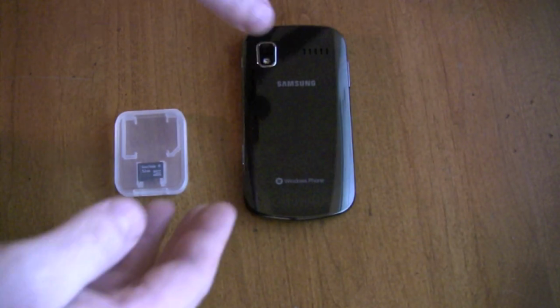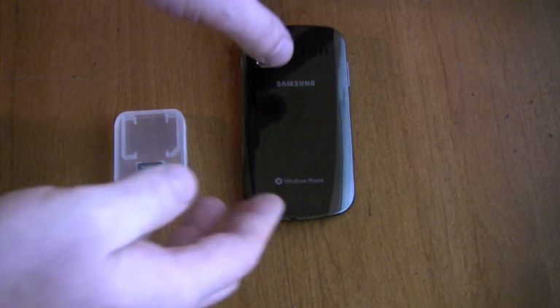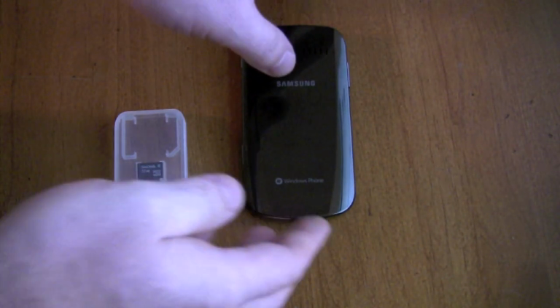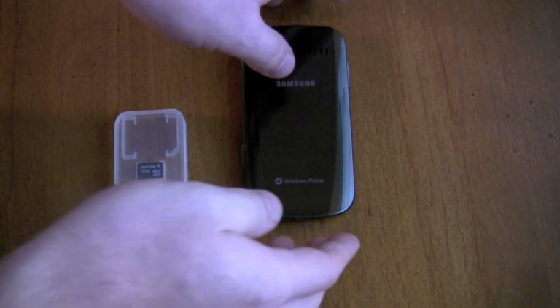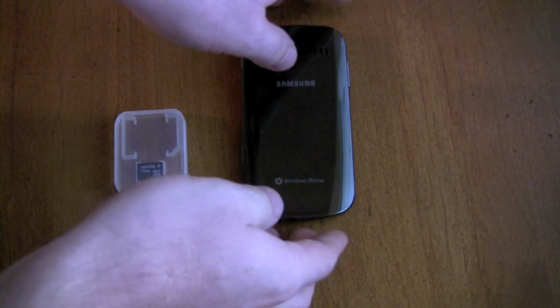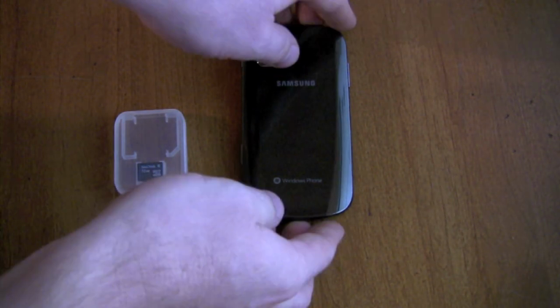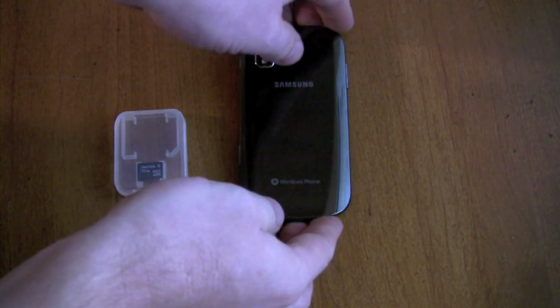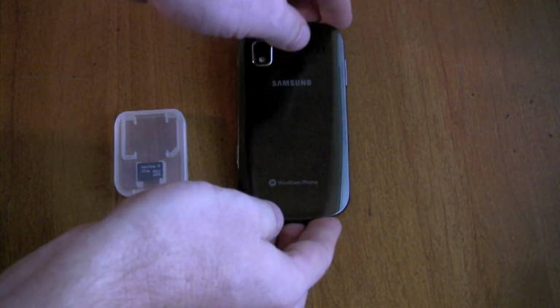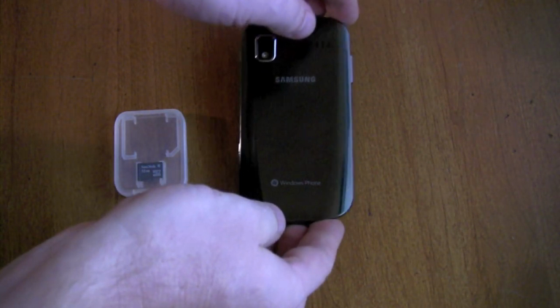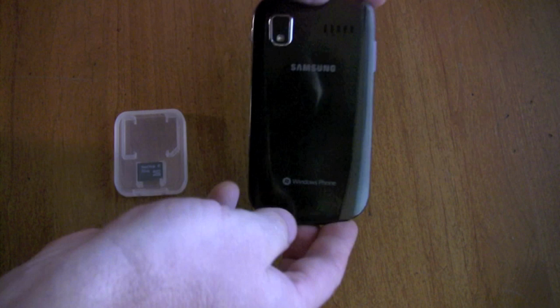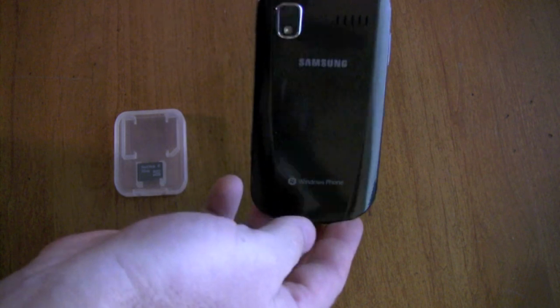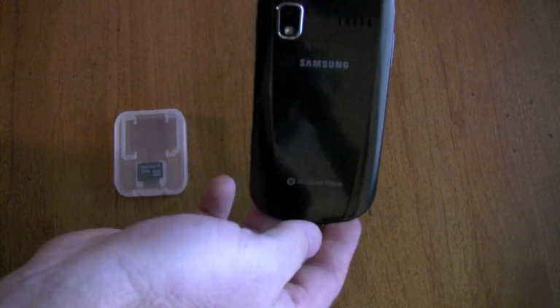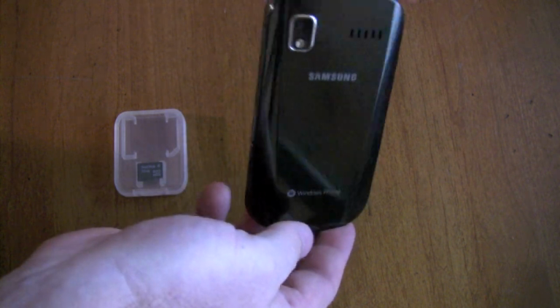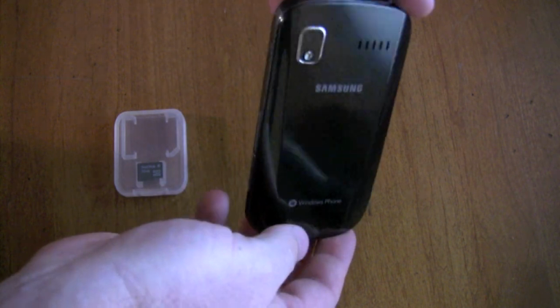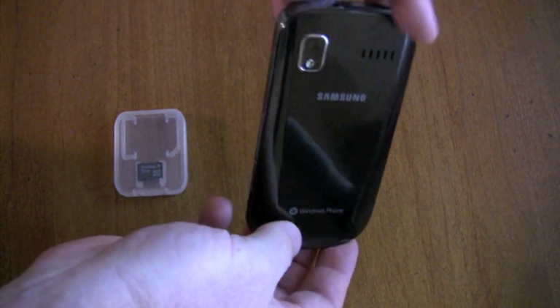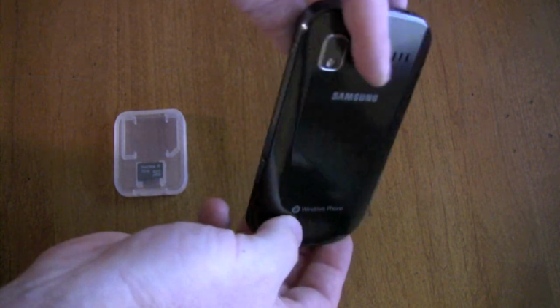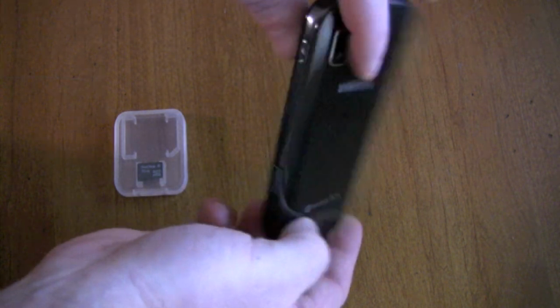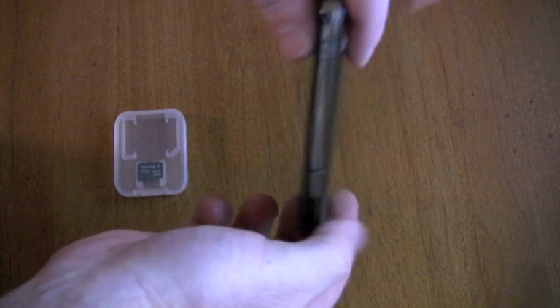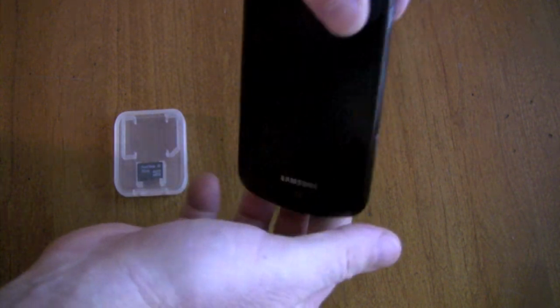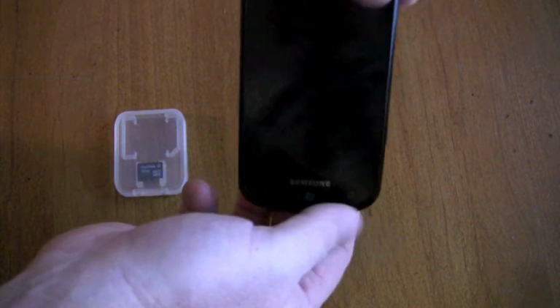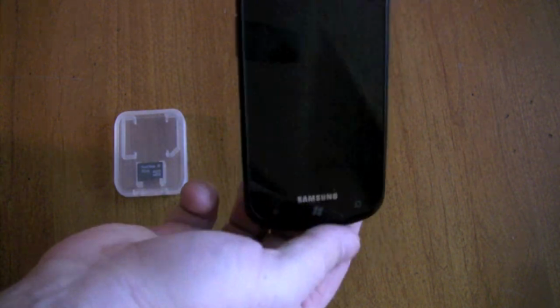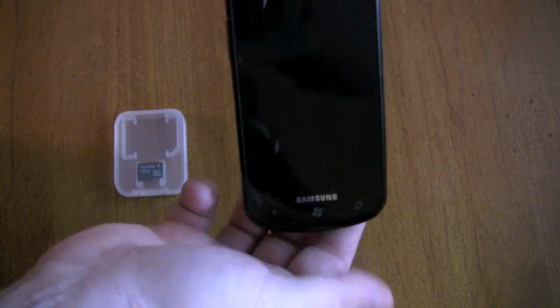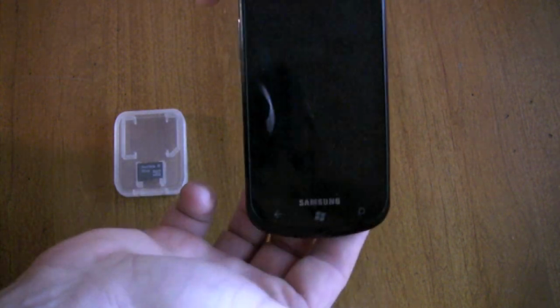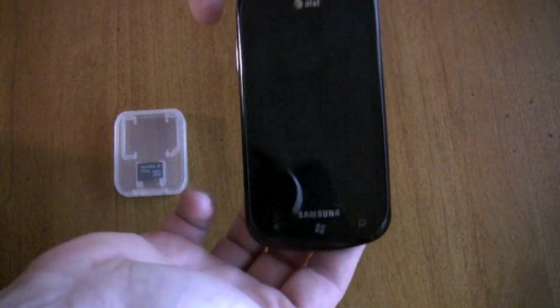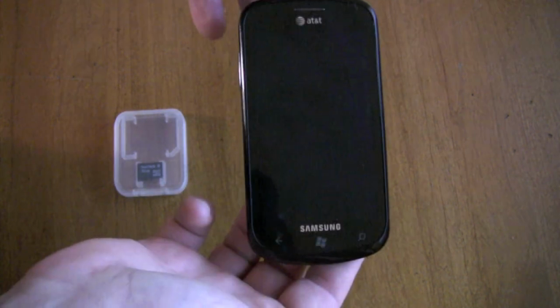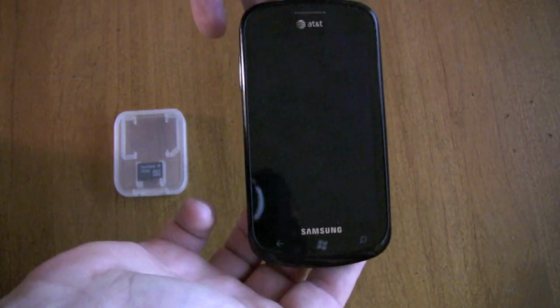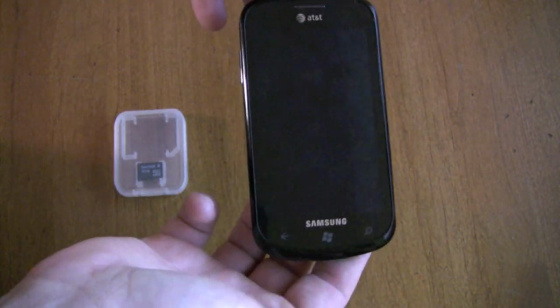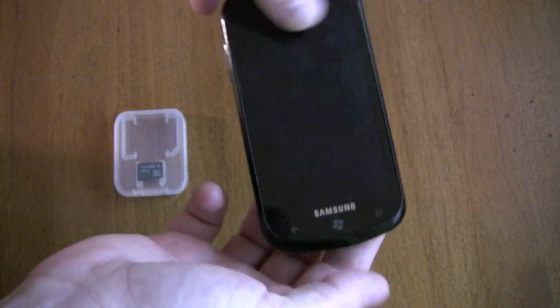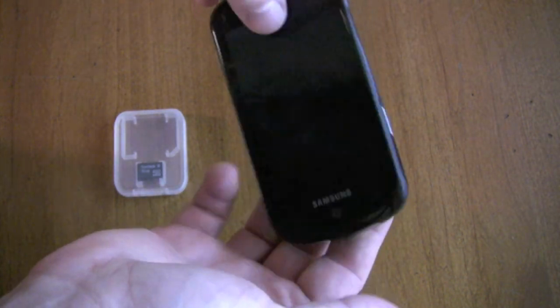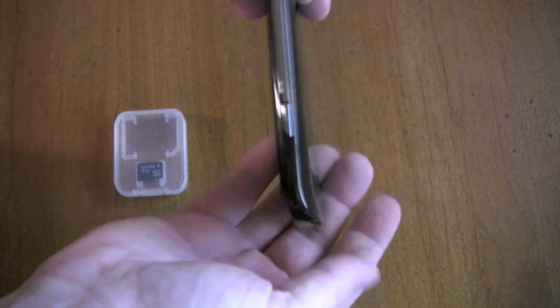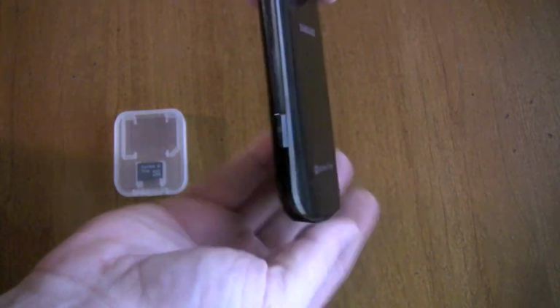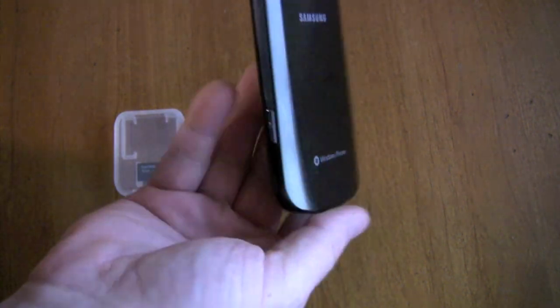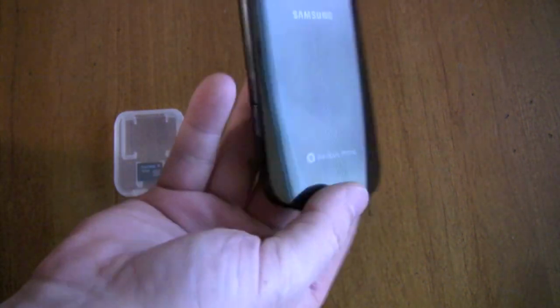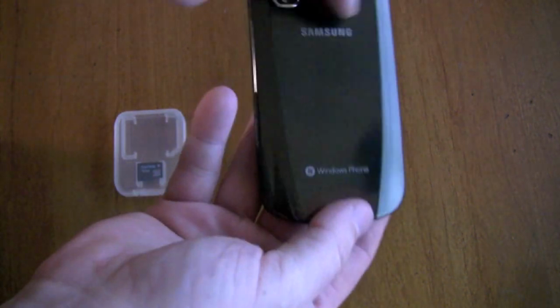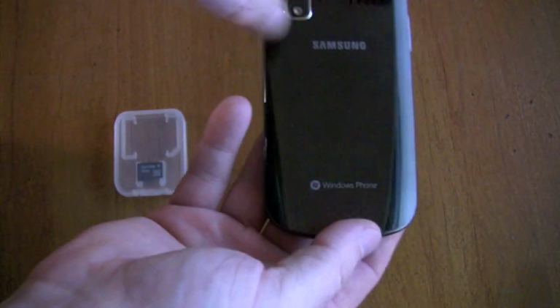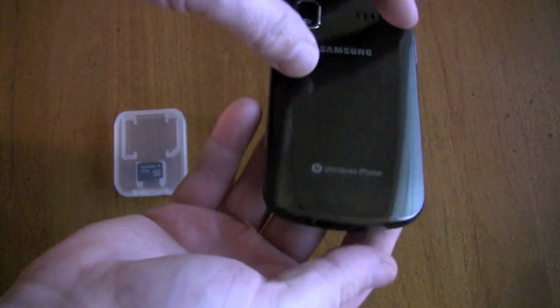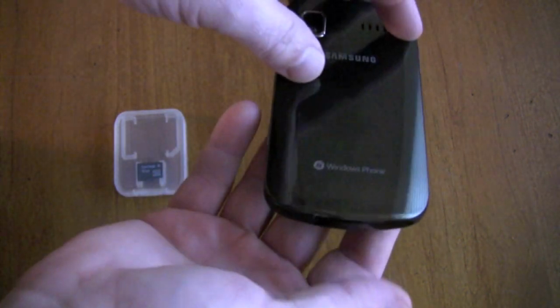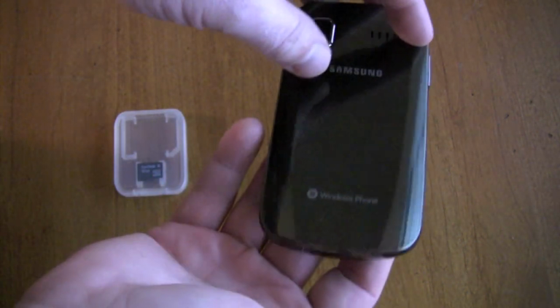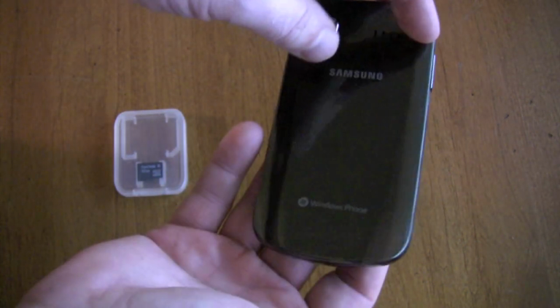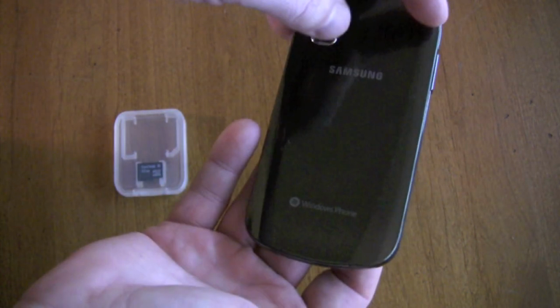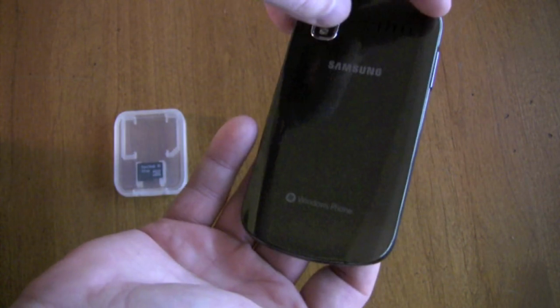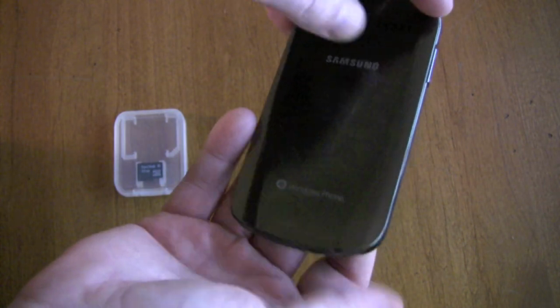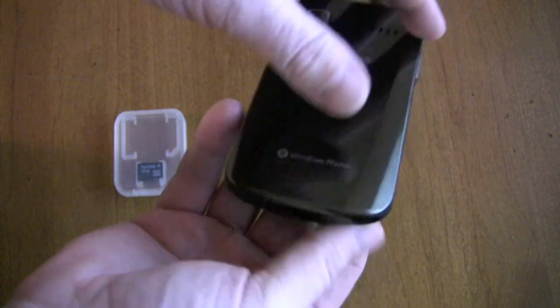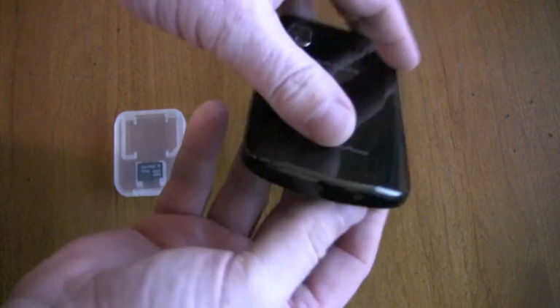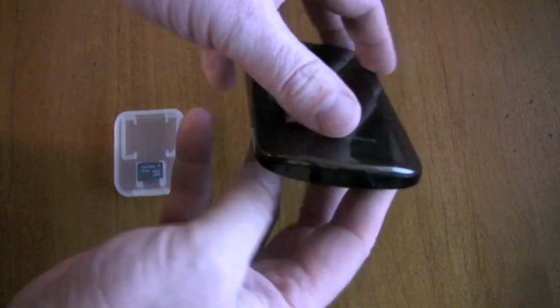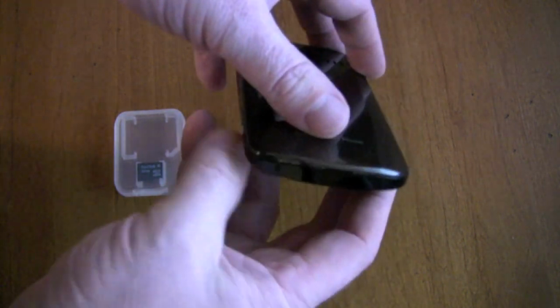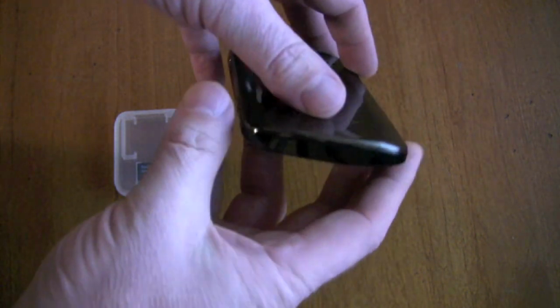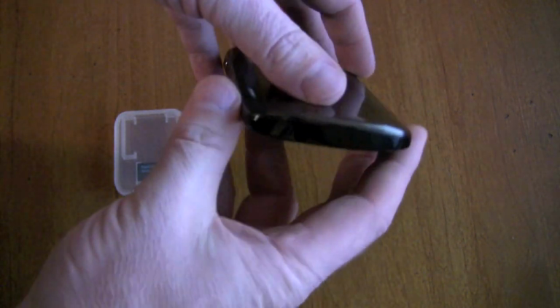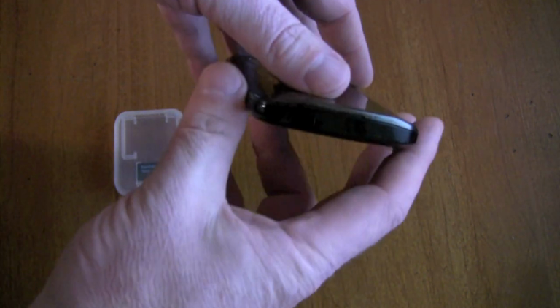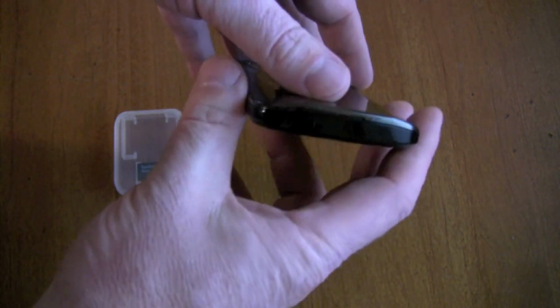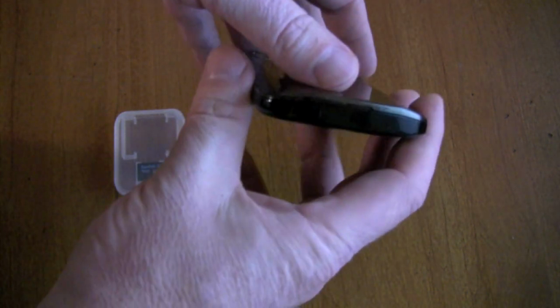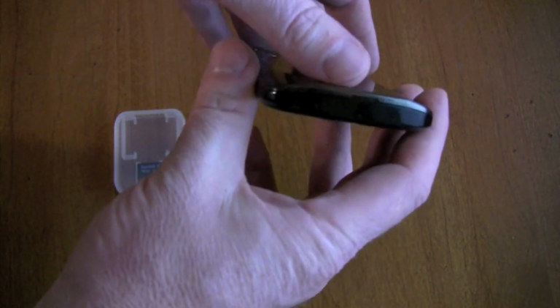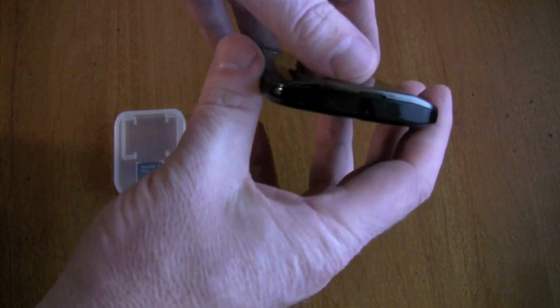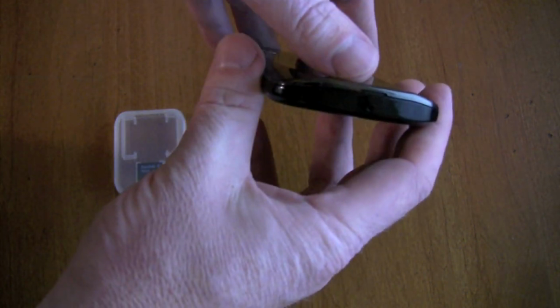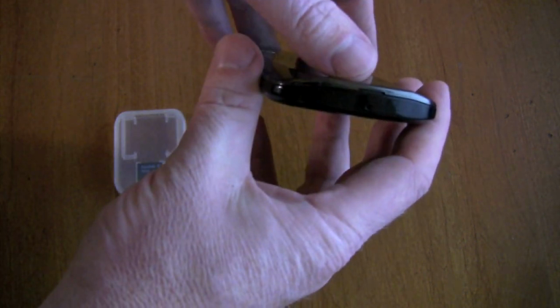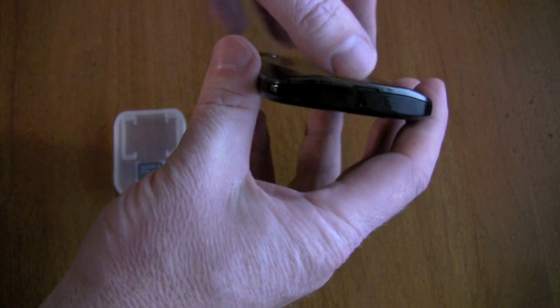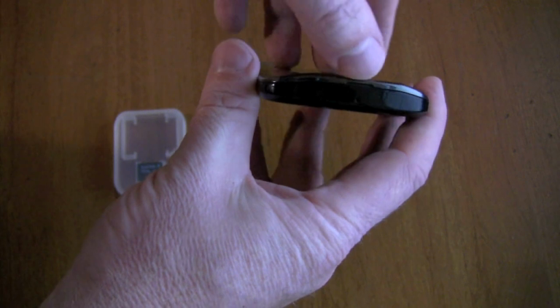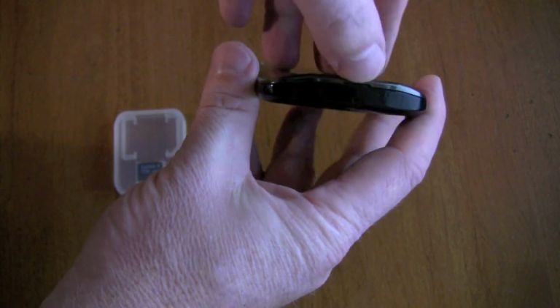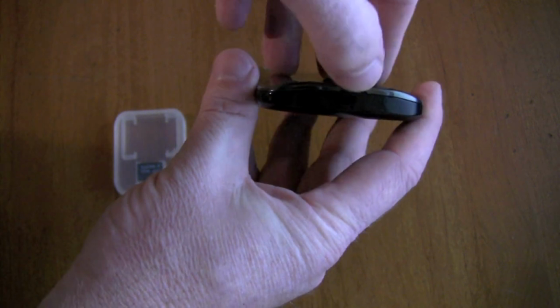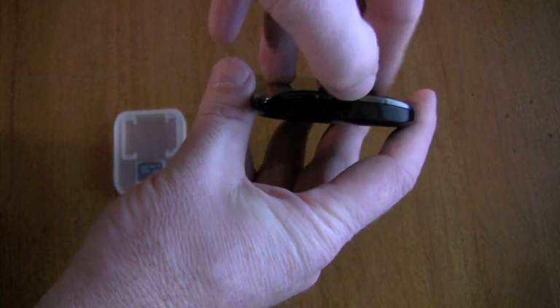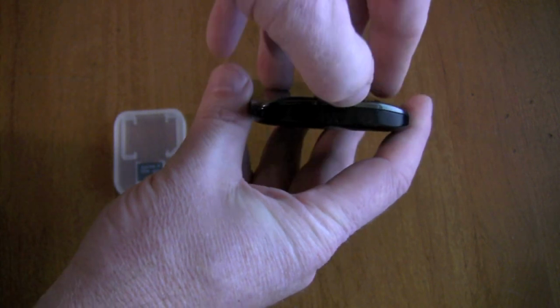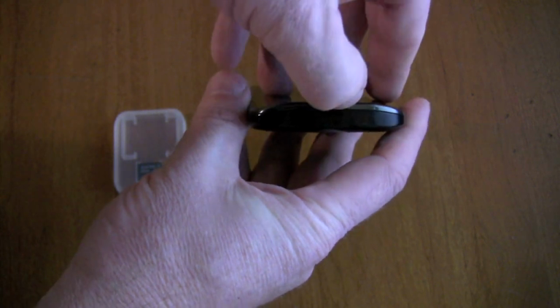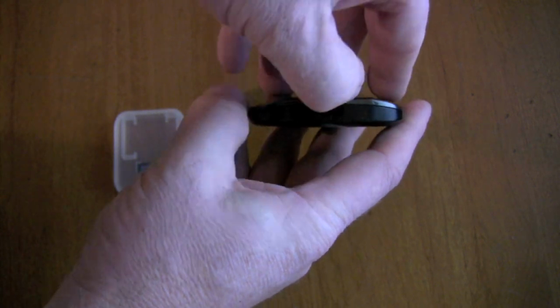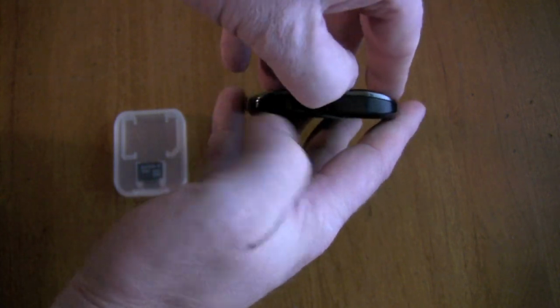Hey everybody, this is Christopher Mink for EverythingWM.com, and we are going to do a microSD card install on the Samsung Focus.